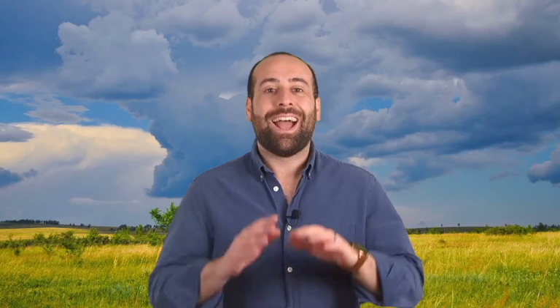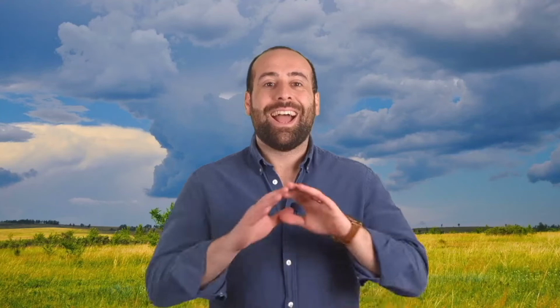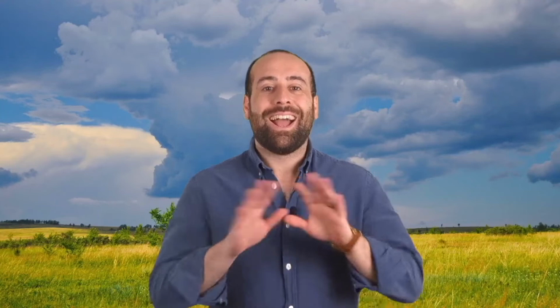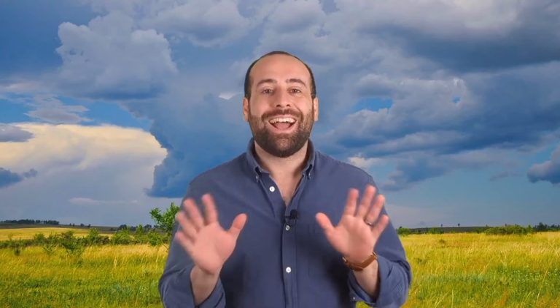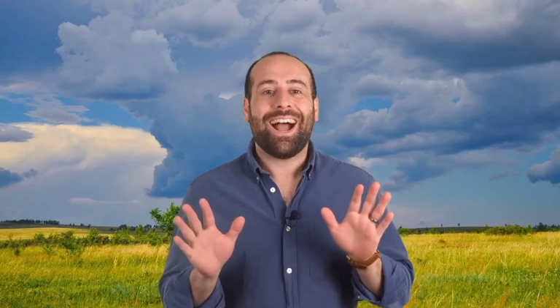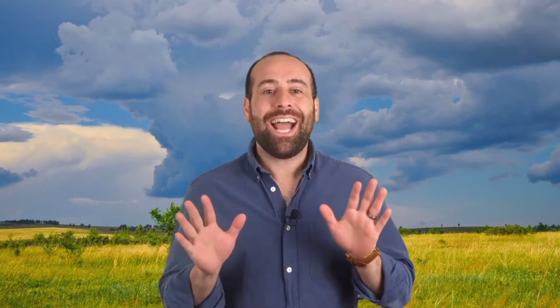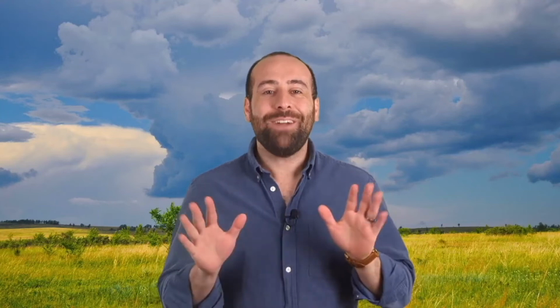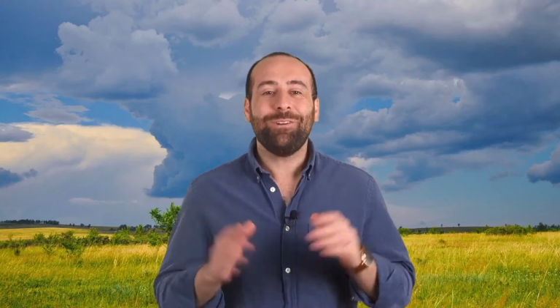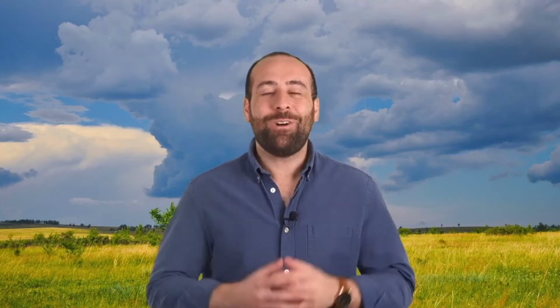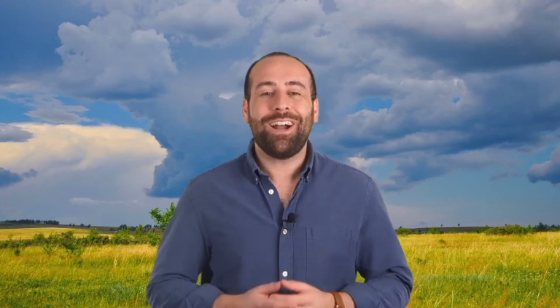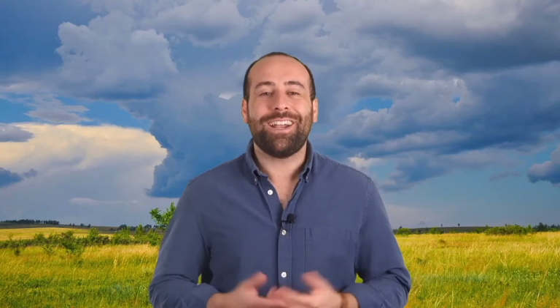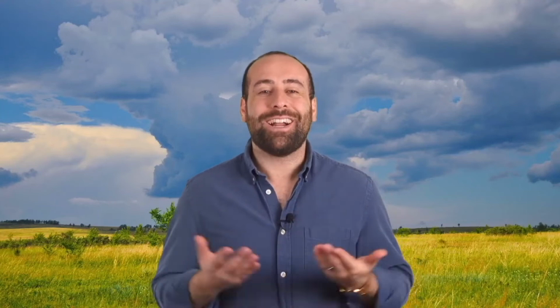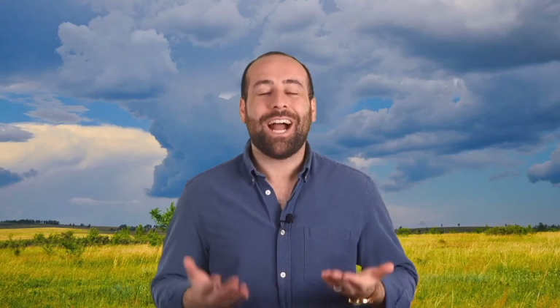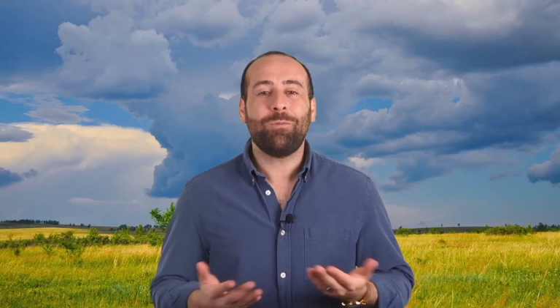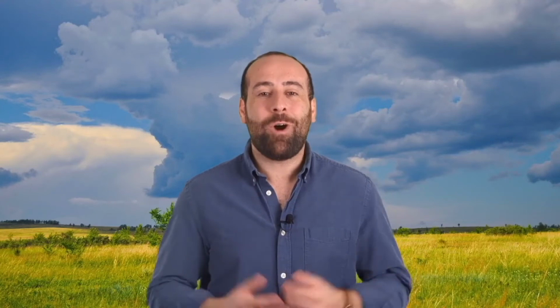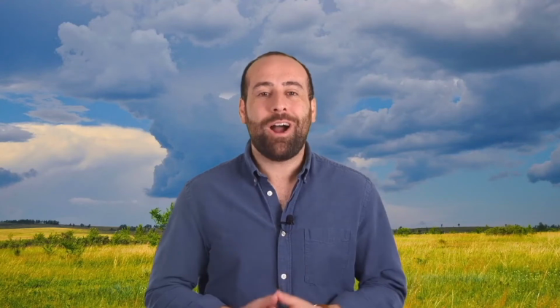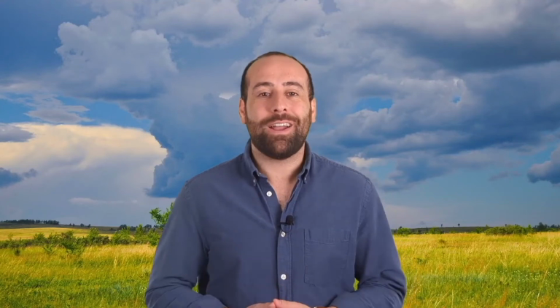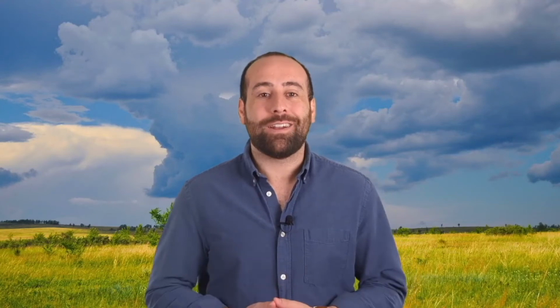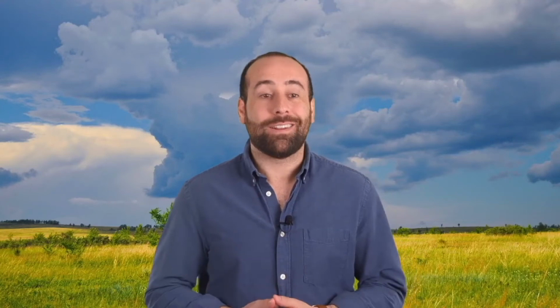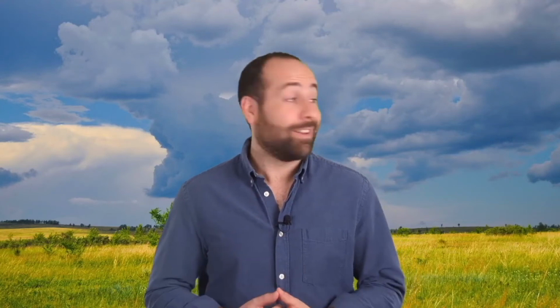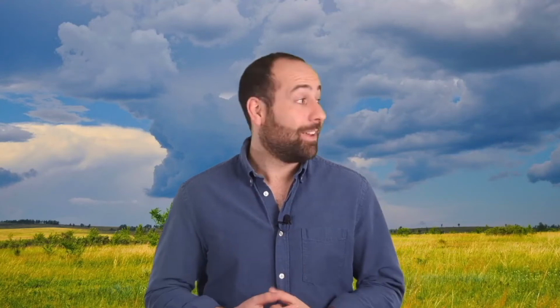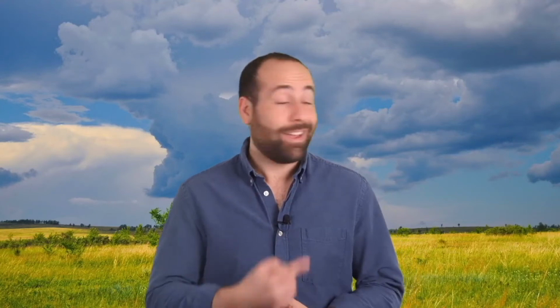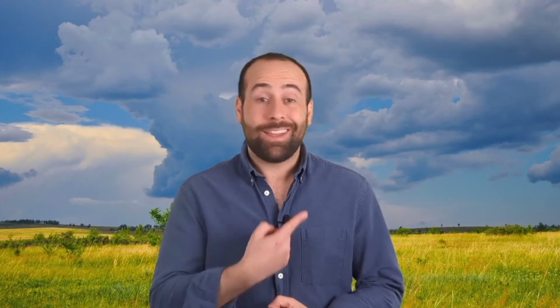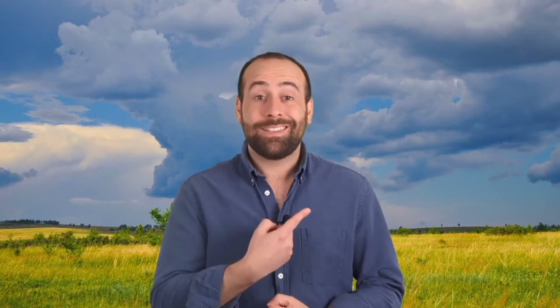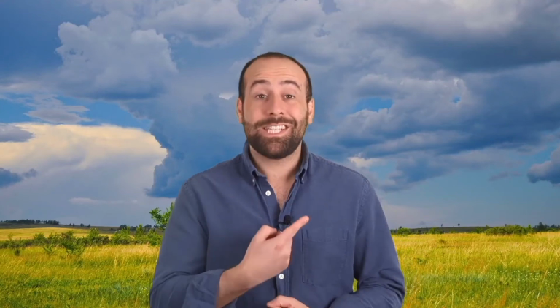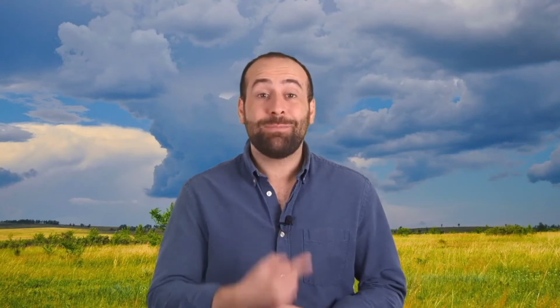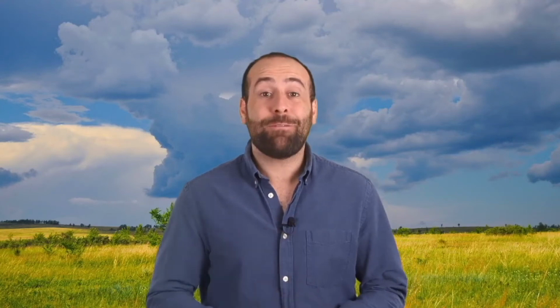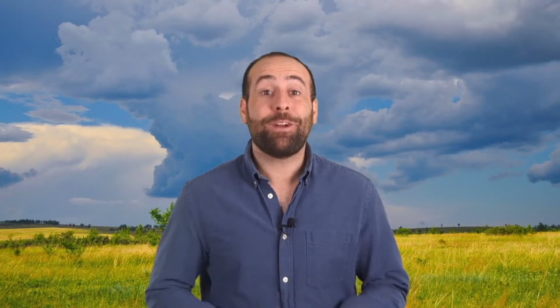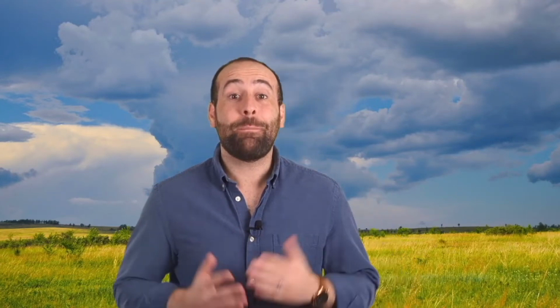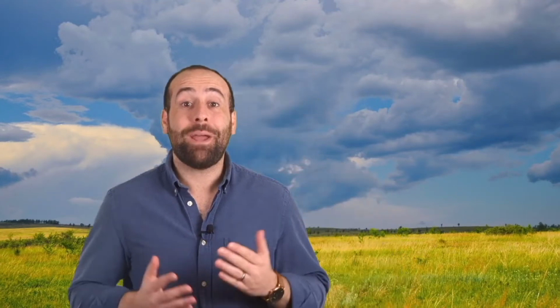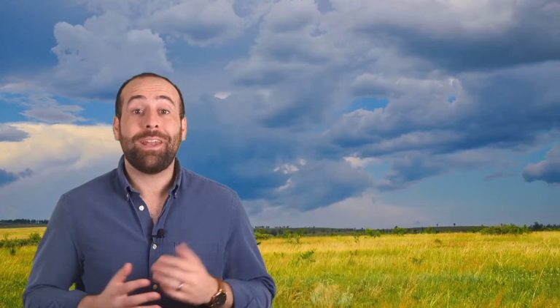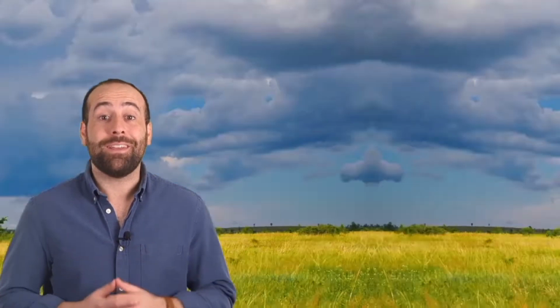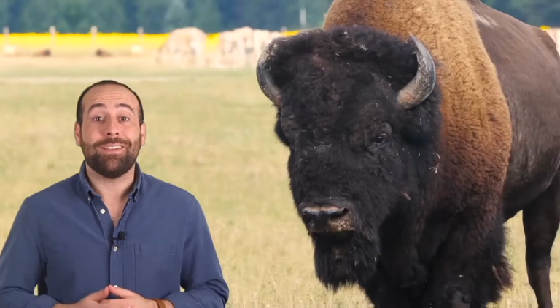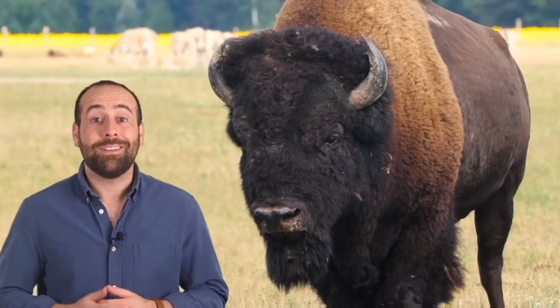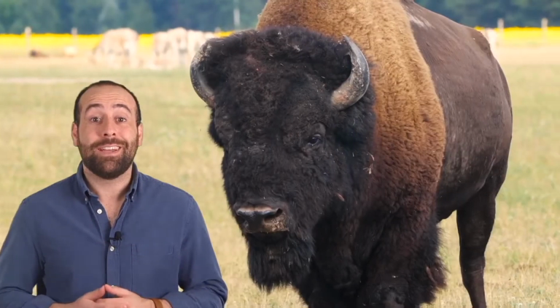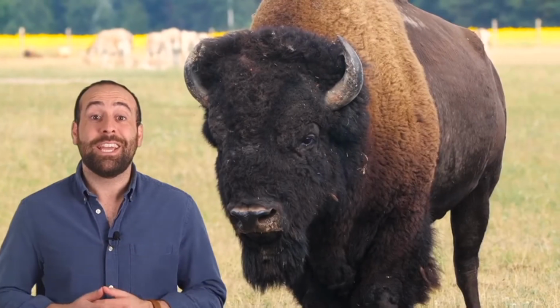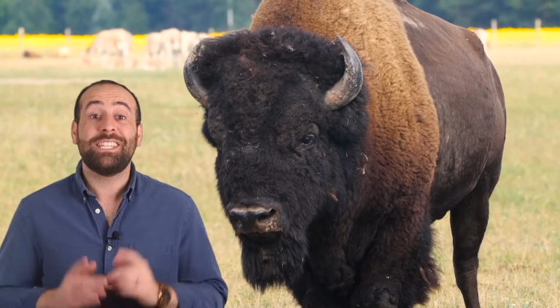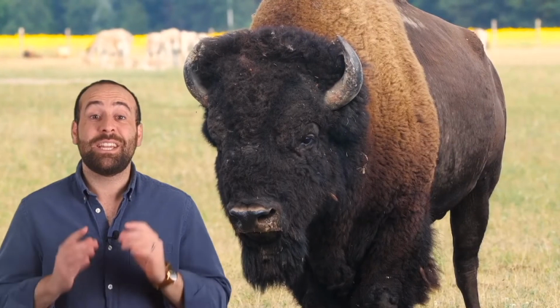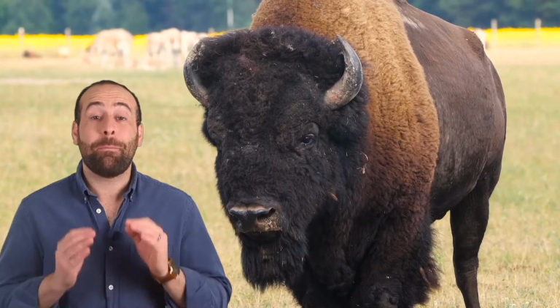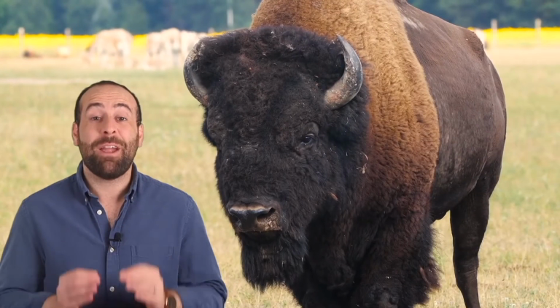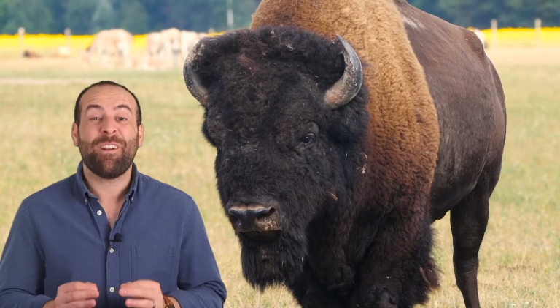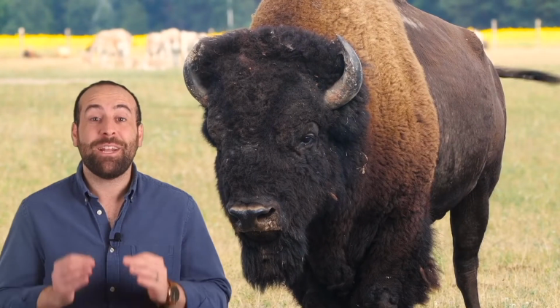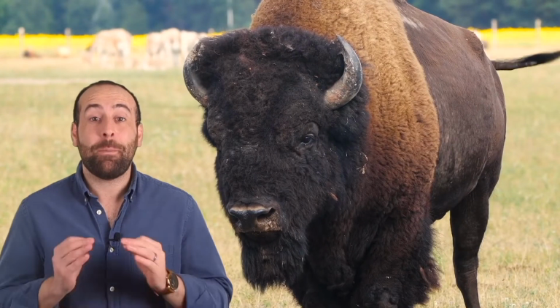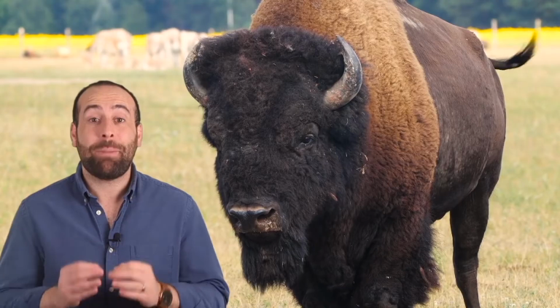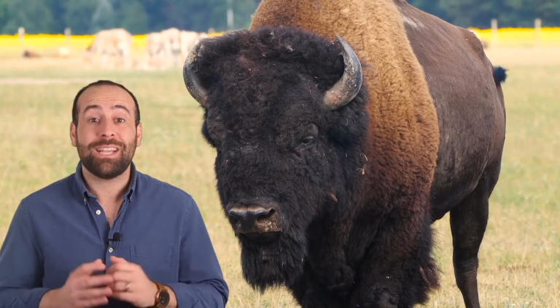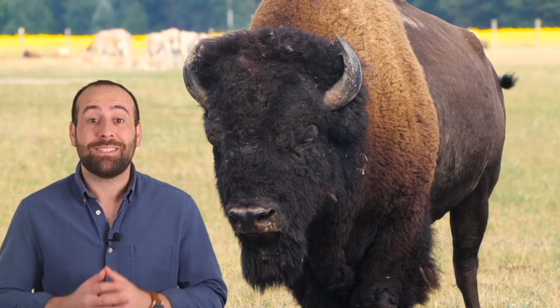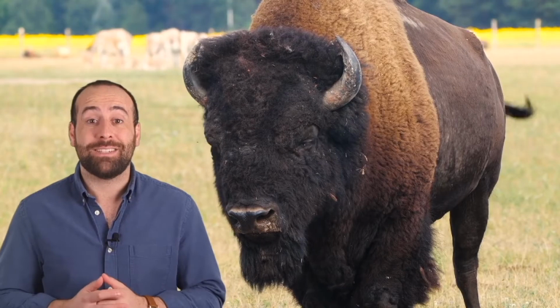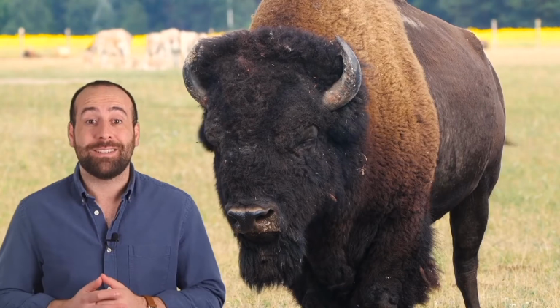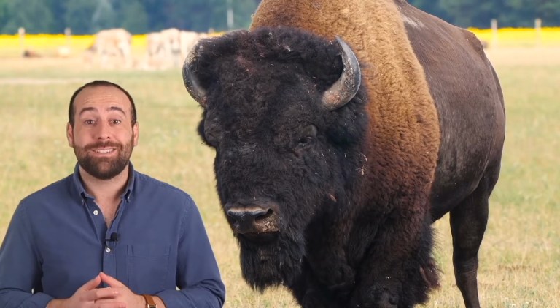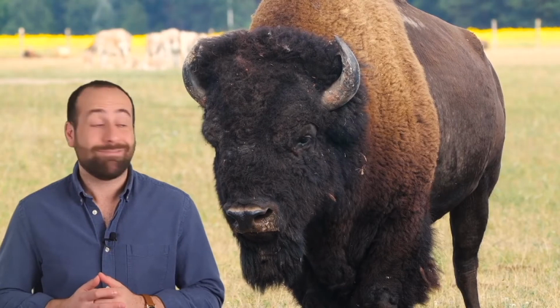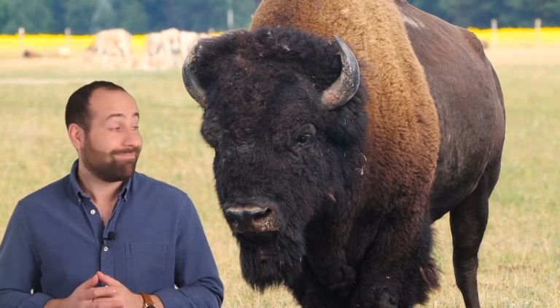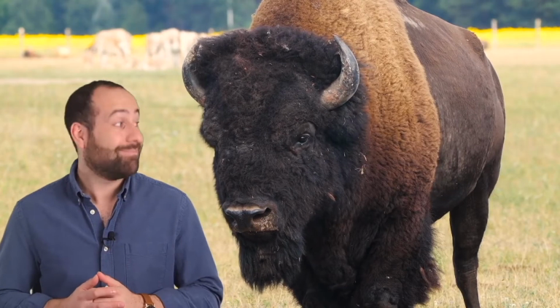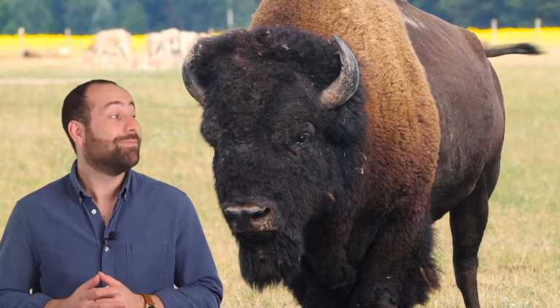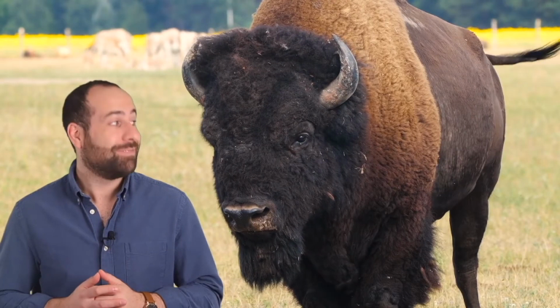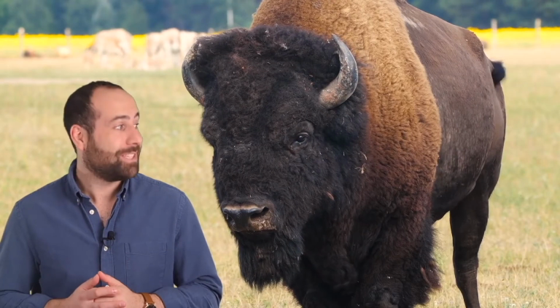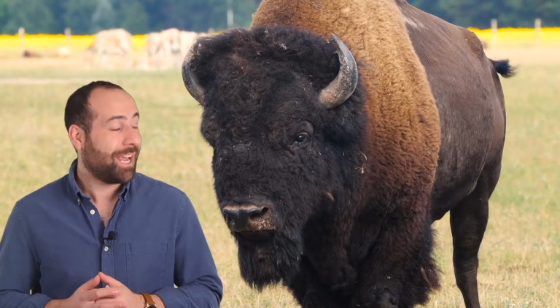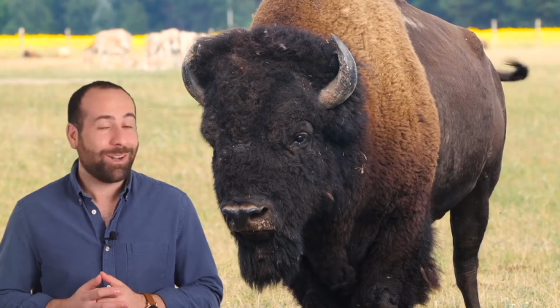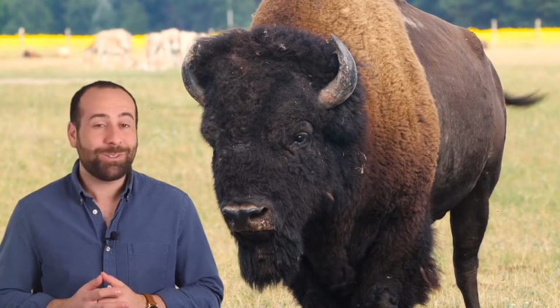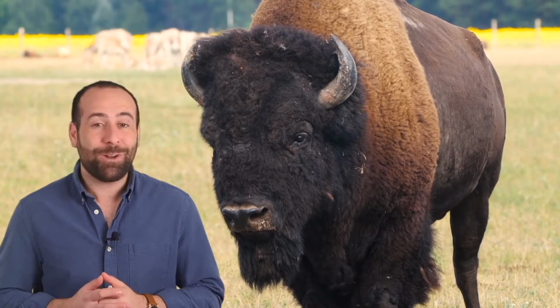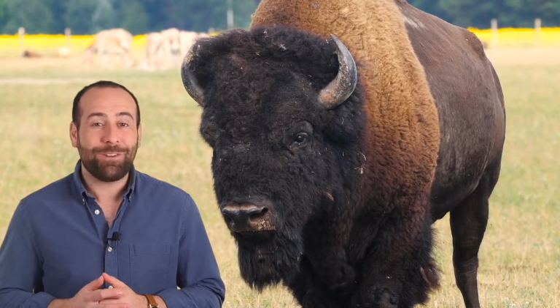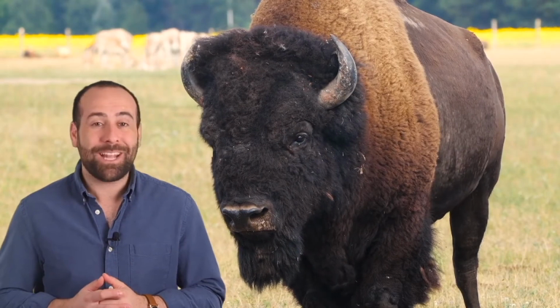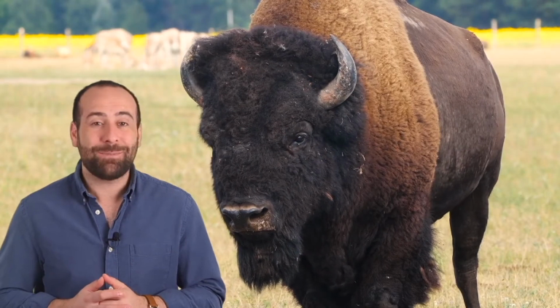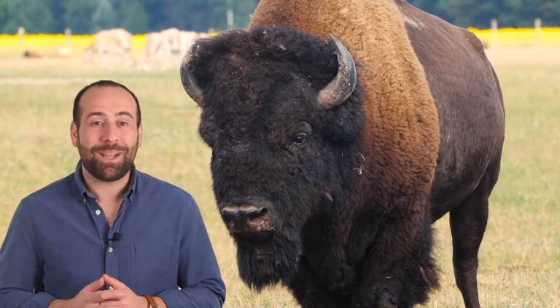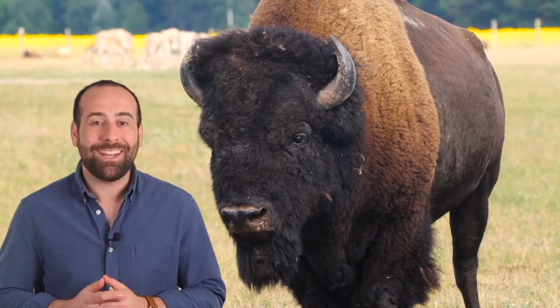Hi everyone, I'm Juan. This is my friend Benny. He's an American bison. Say hello to our friends, Benny.